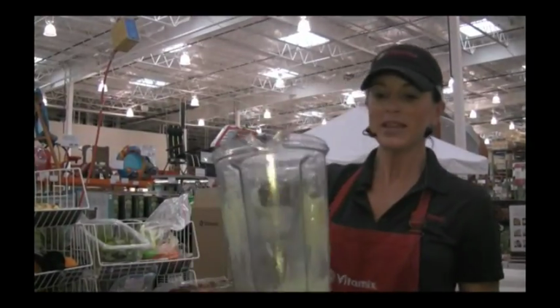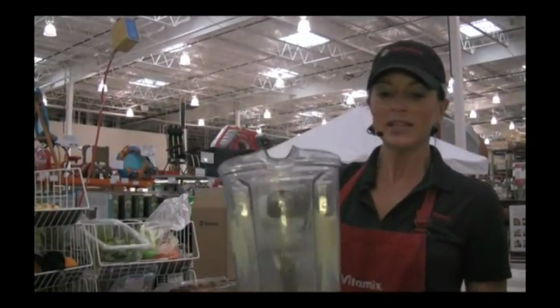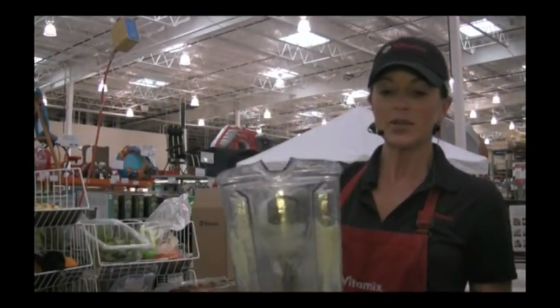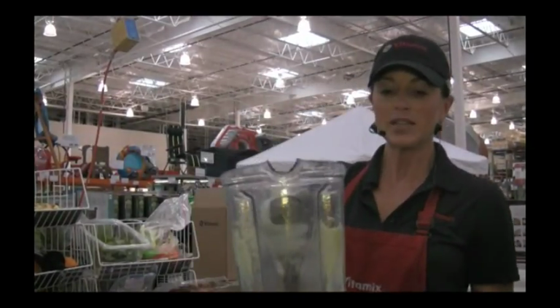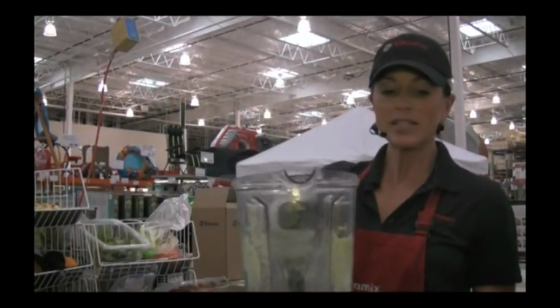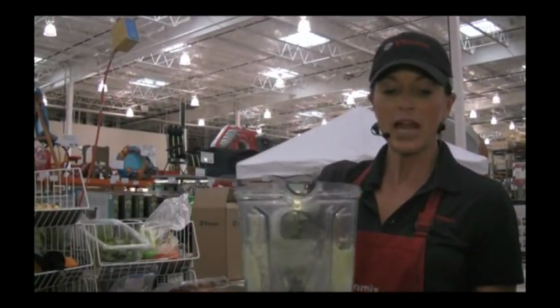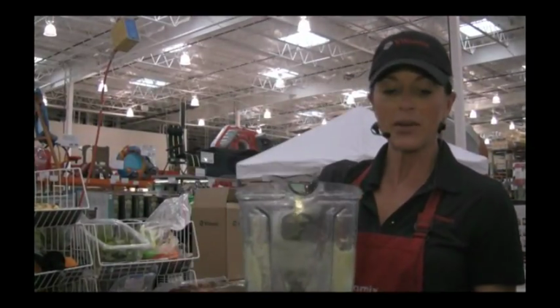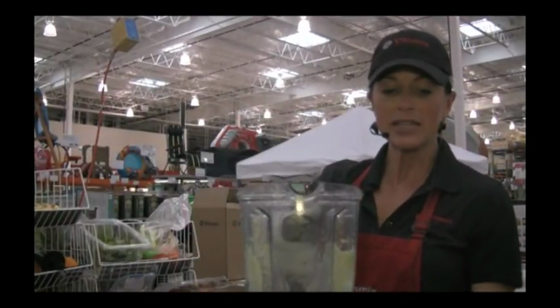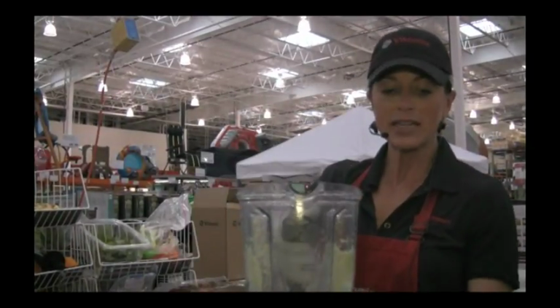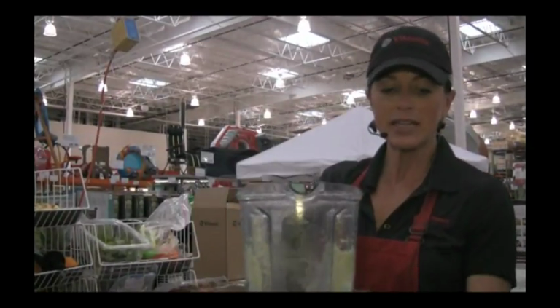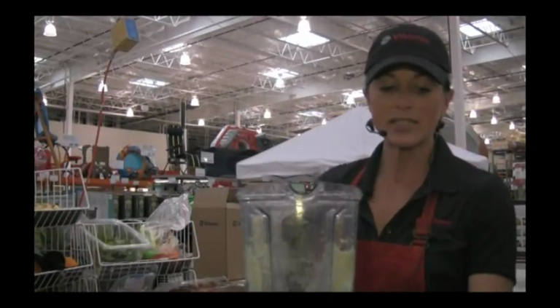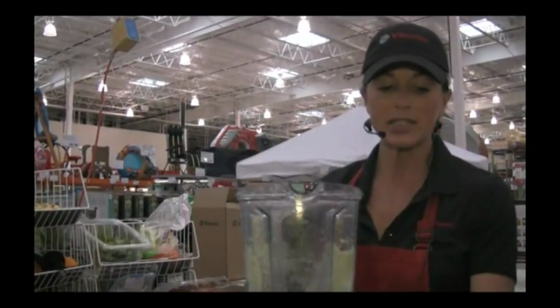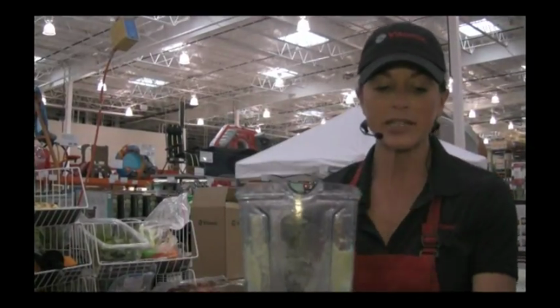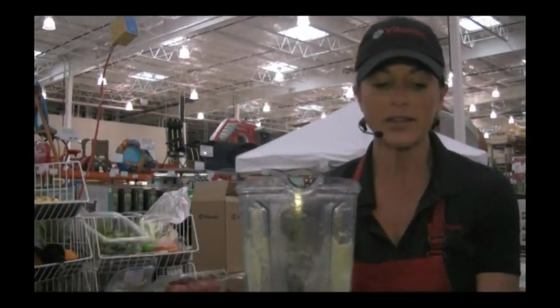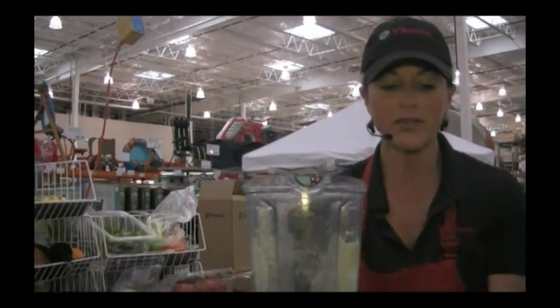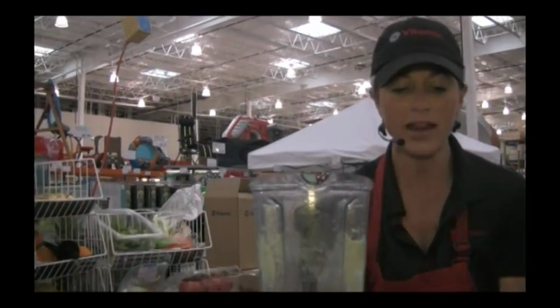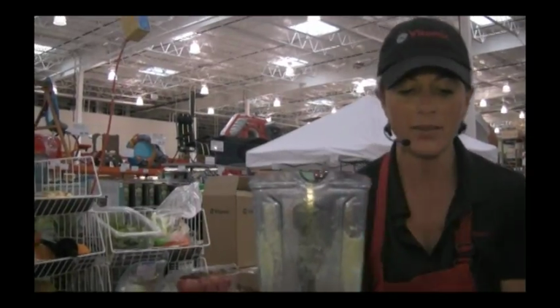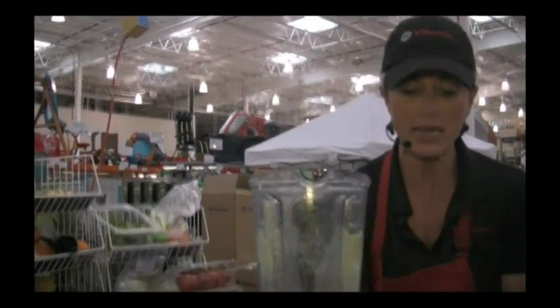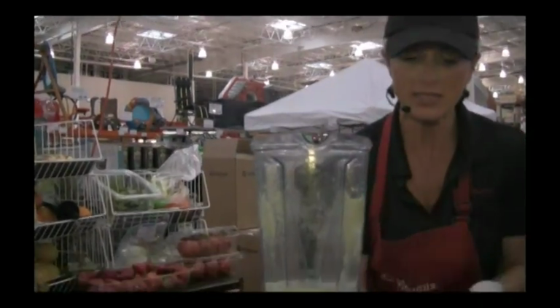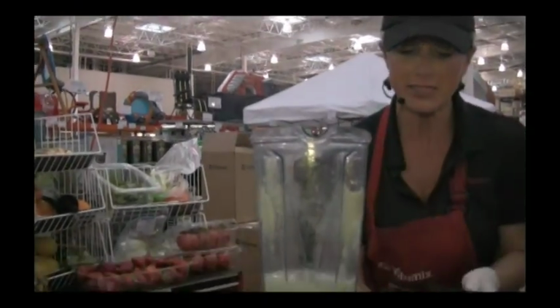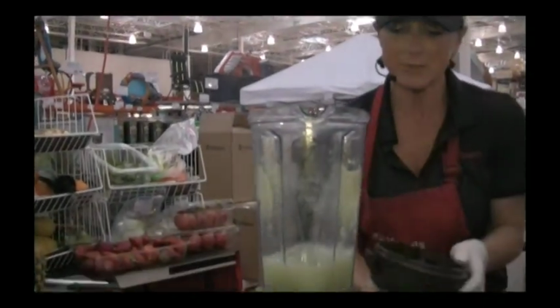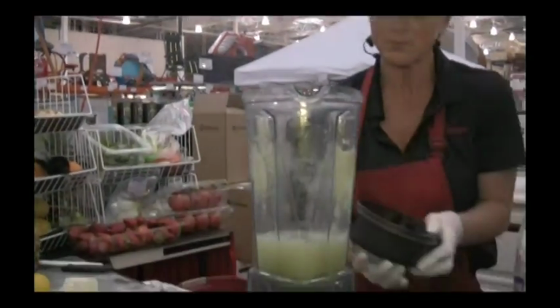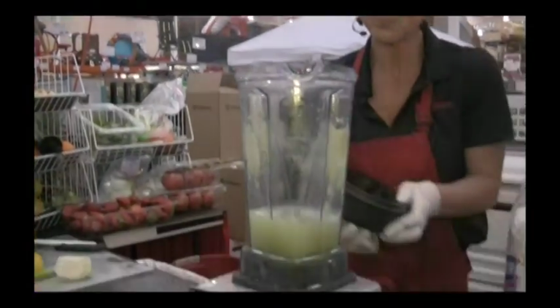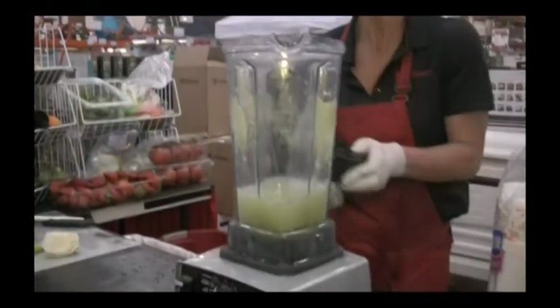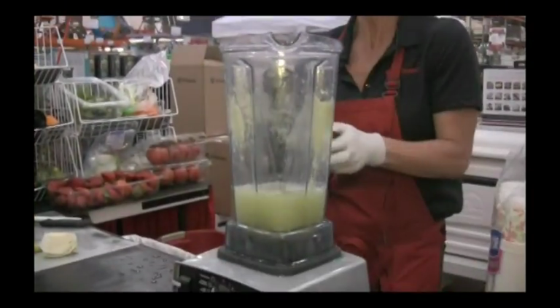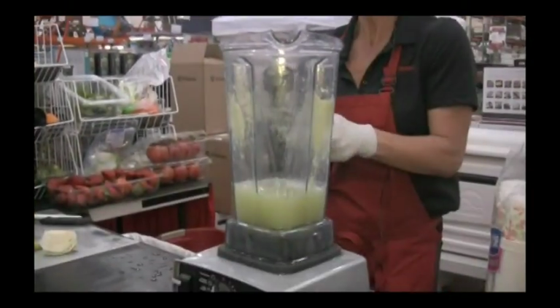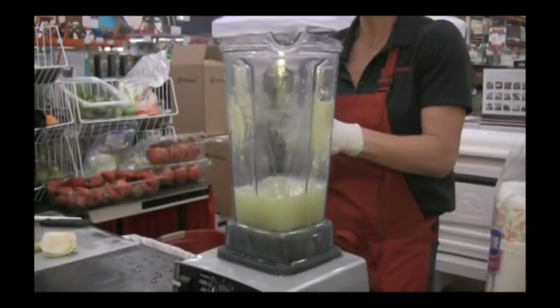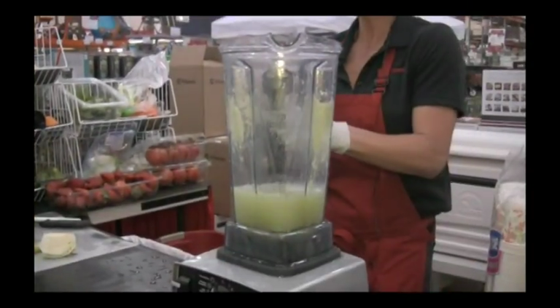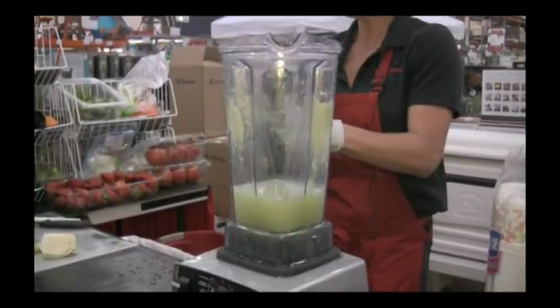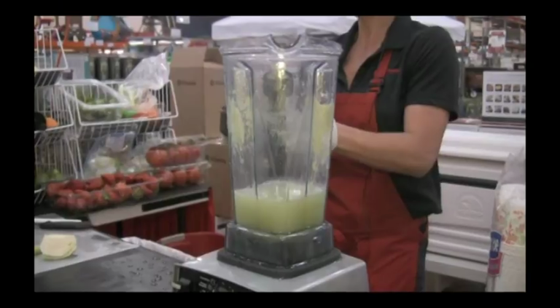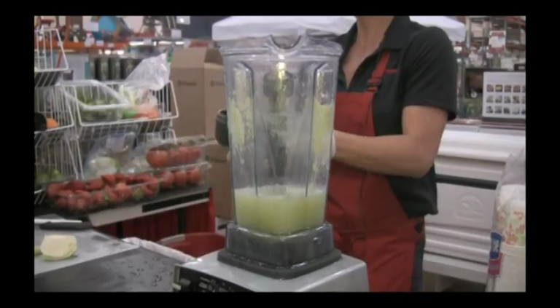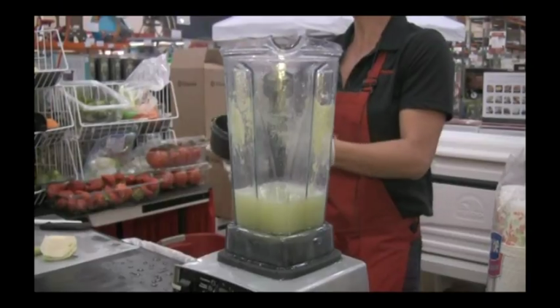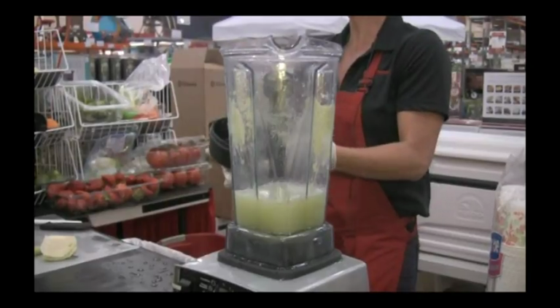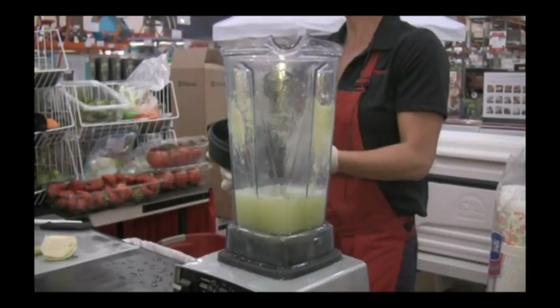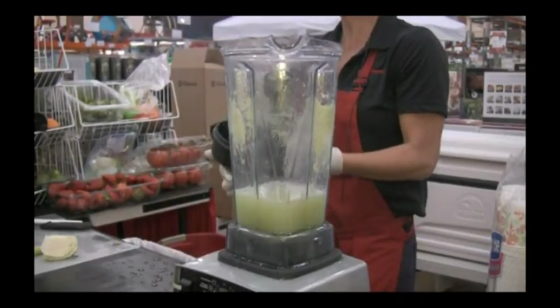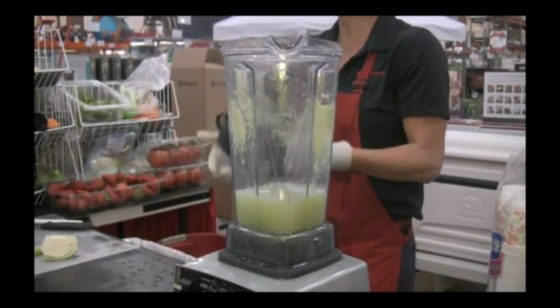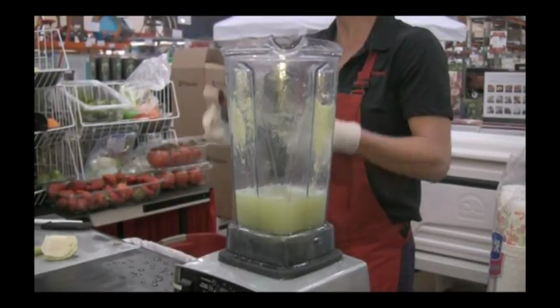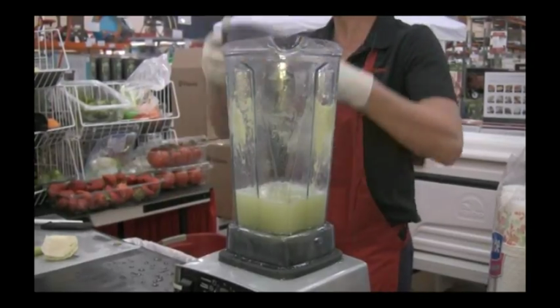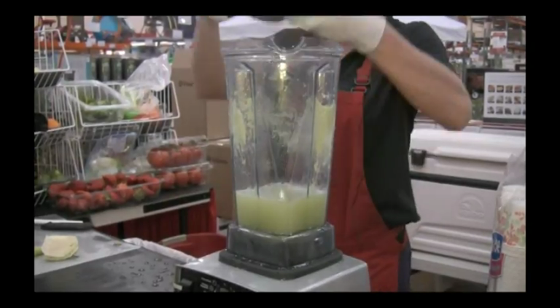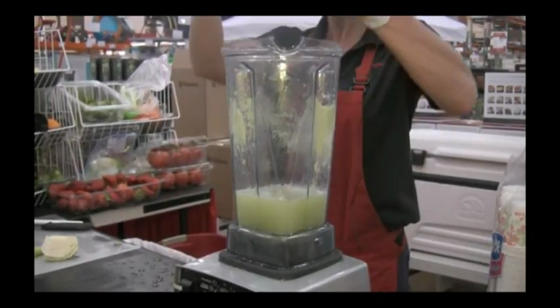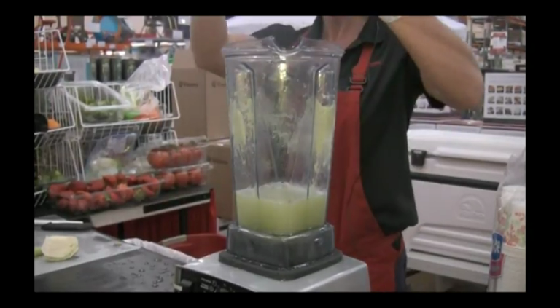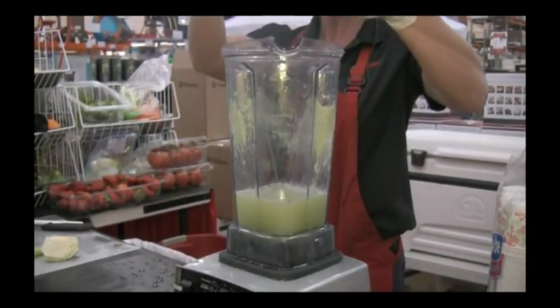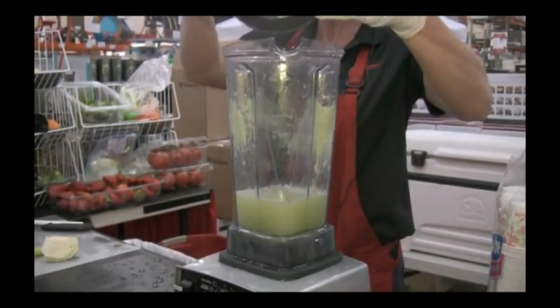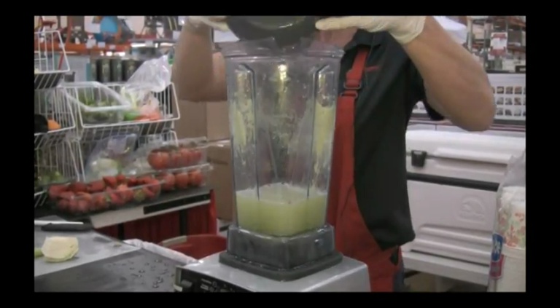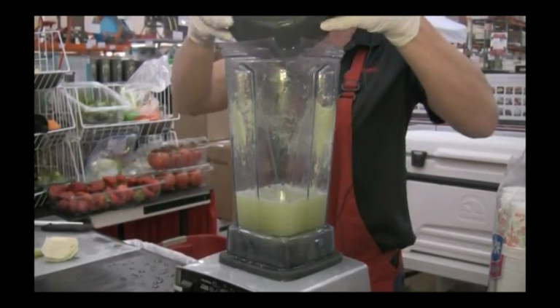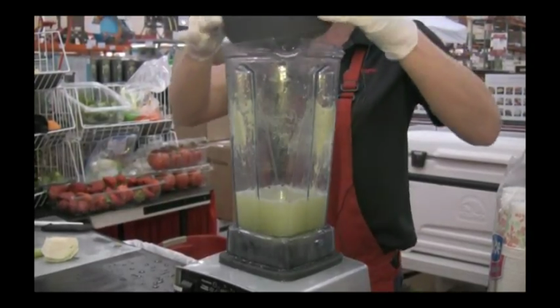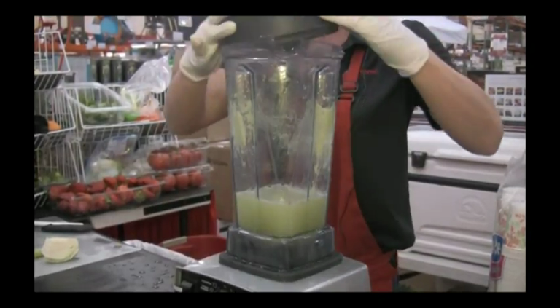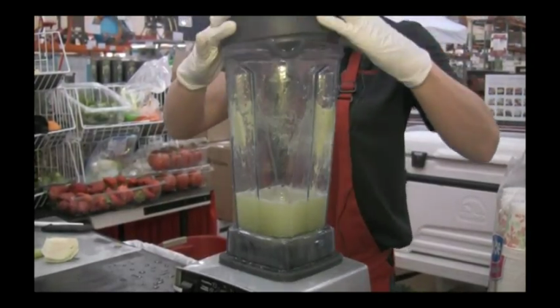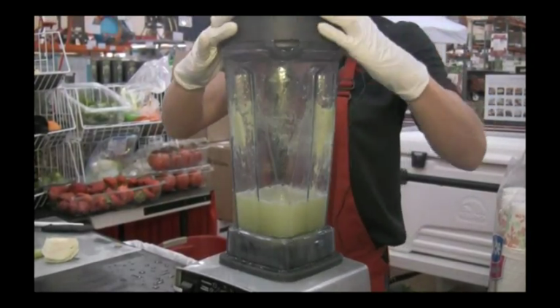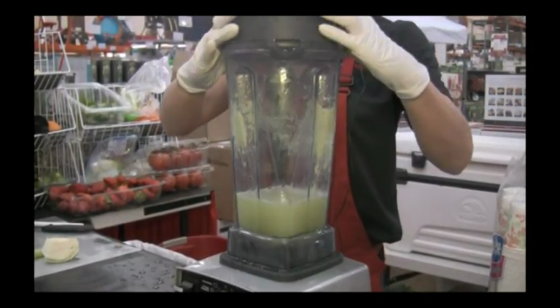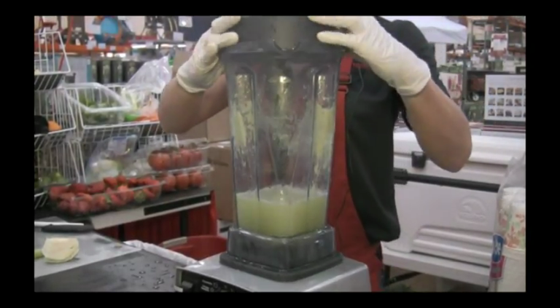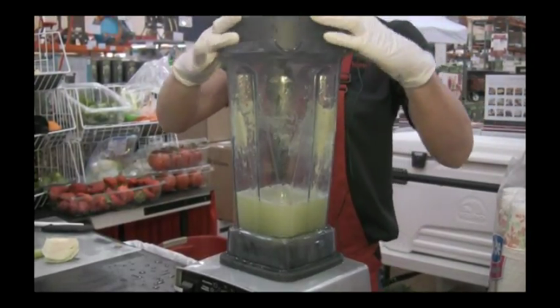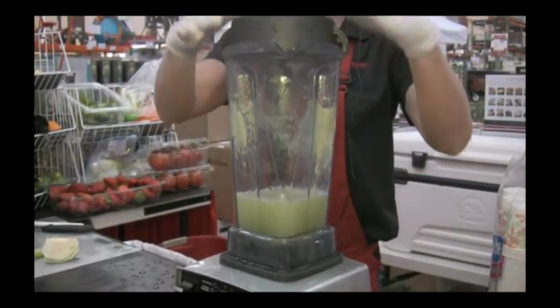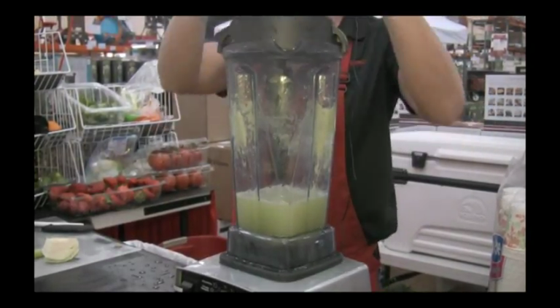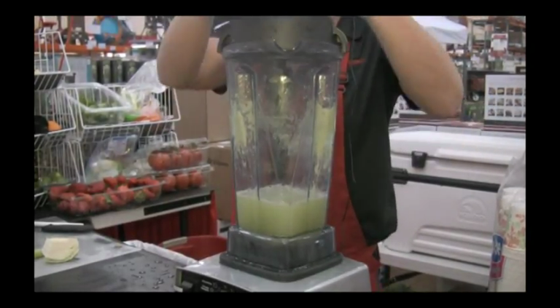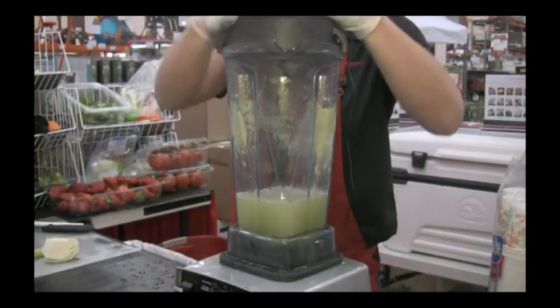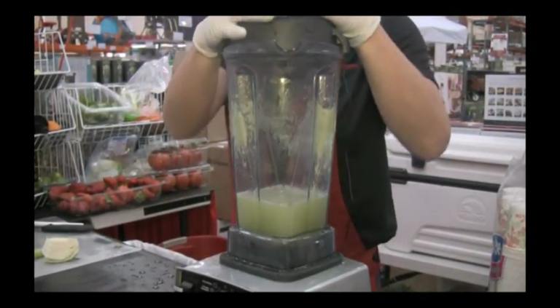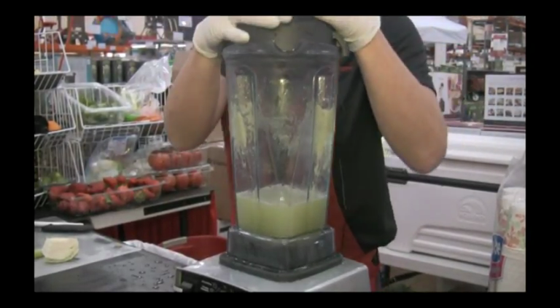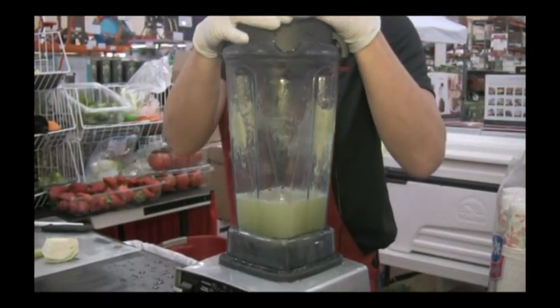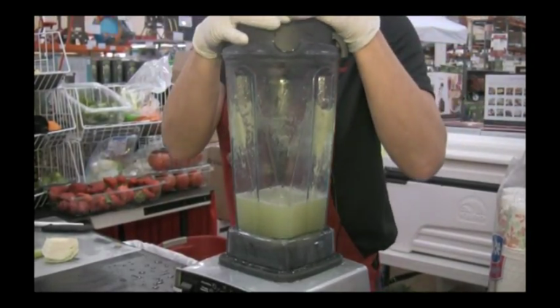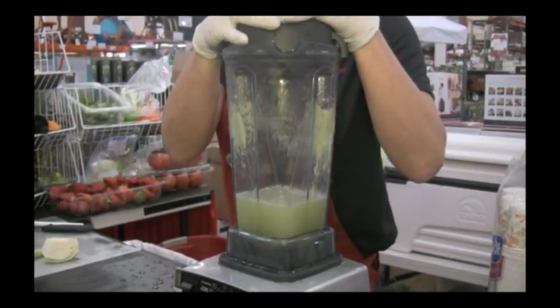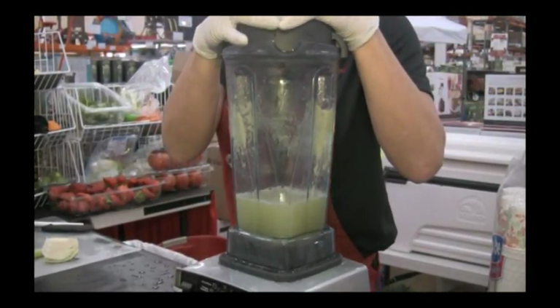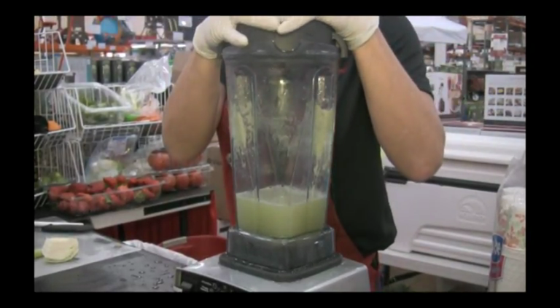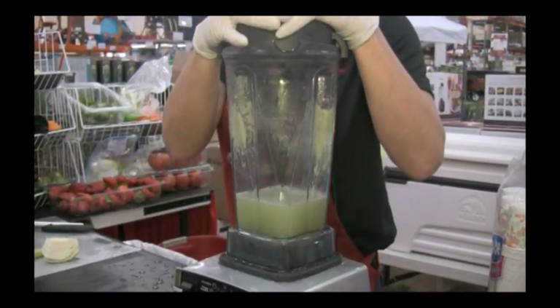So this is how easy it is to clean the Vitamix. Vitamix knew people do not like to do dishes, so our blade is sealed — just a little soapy water and rinse.